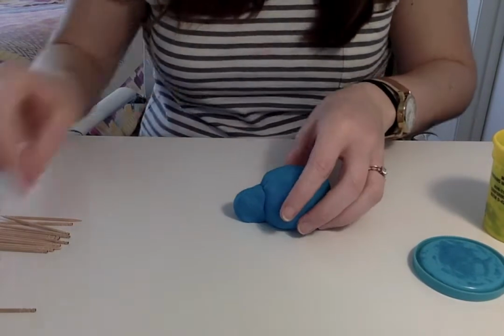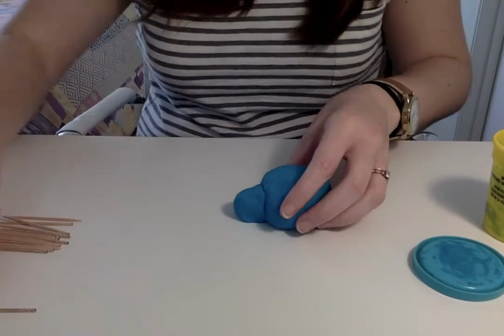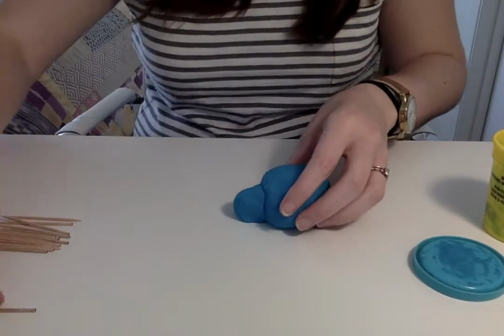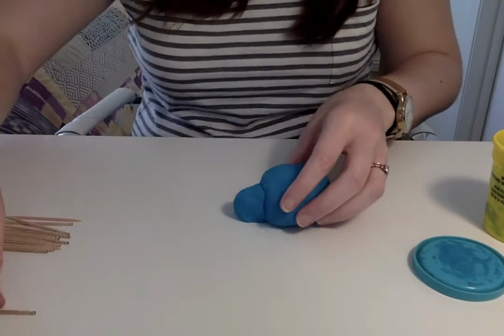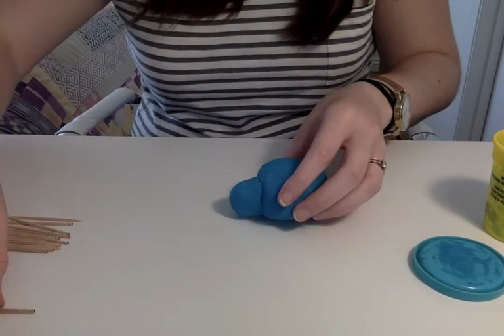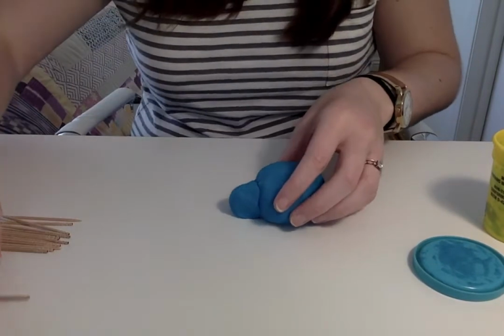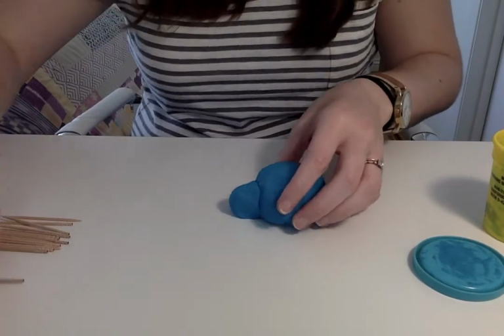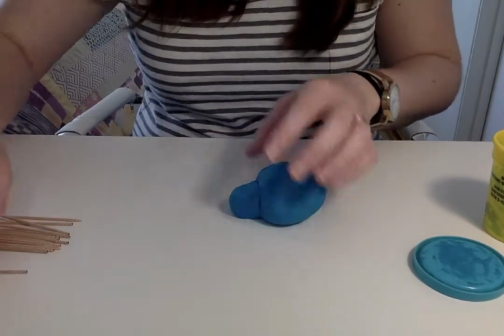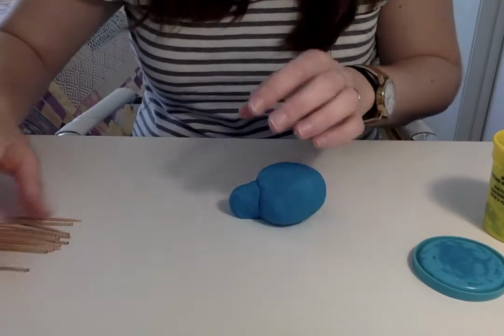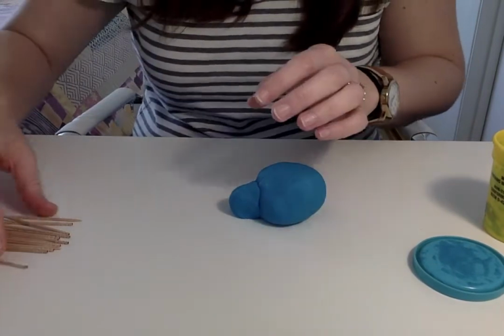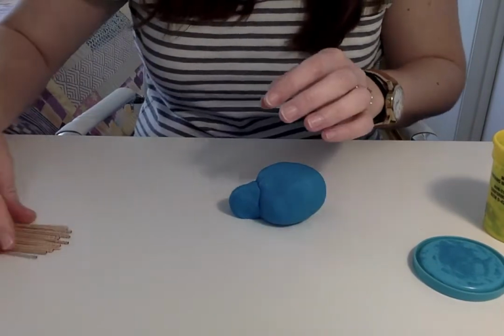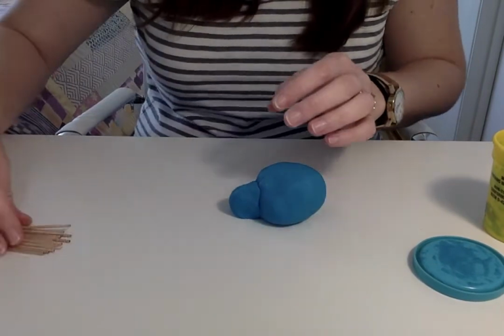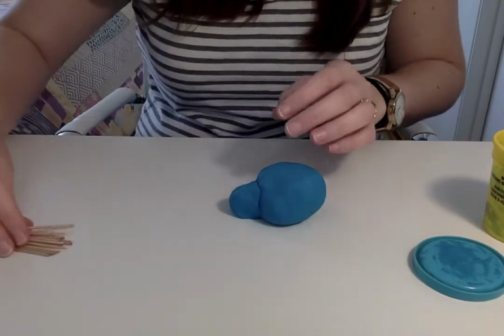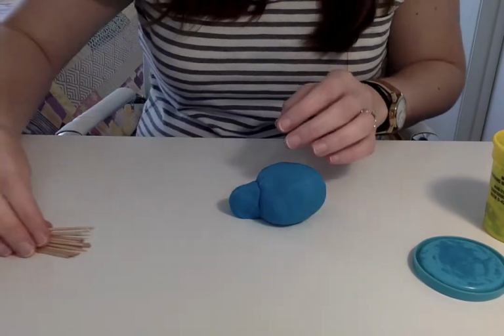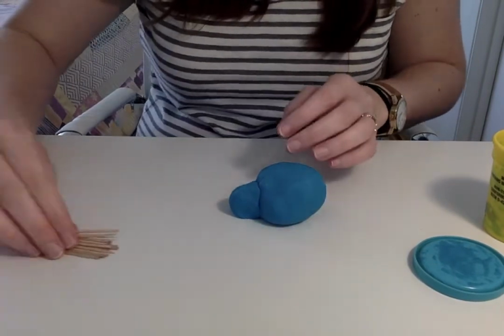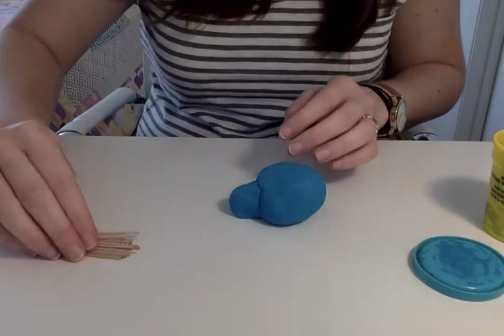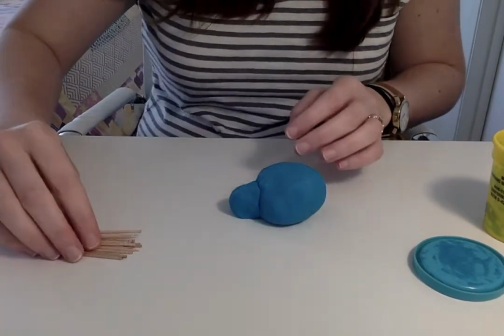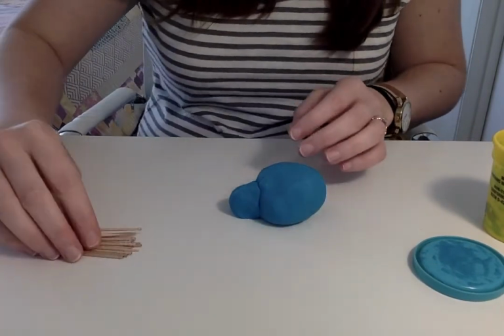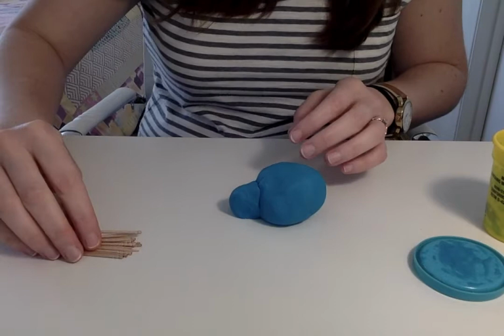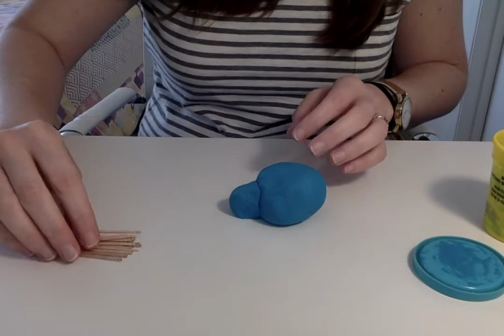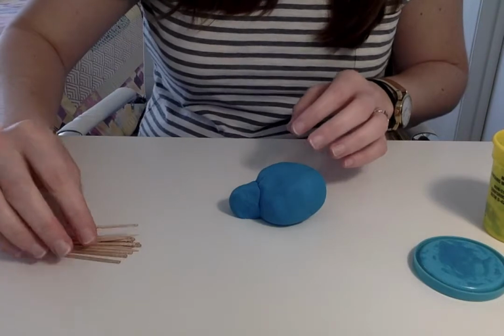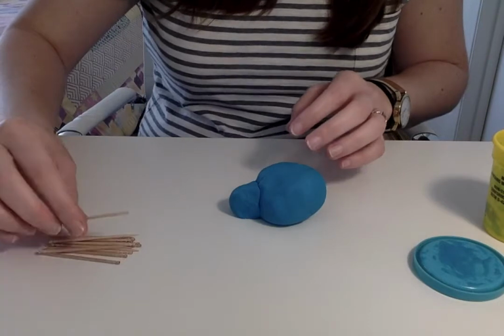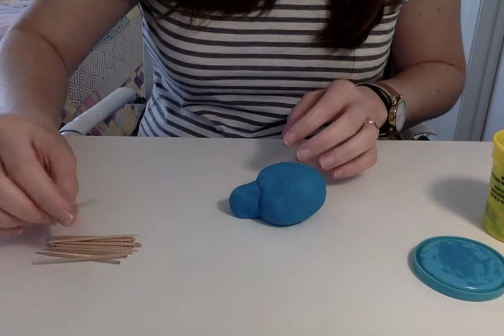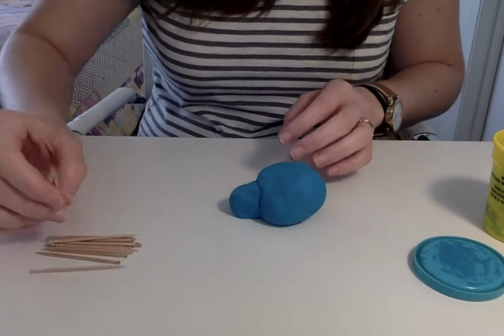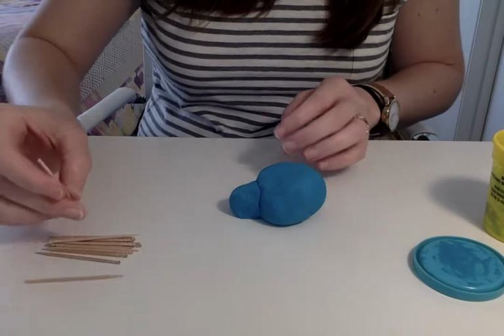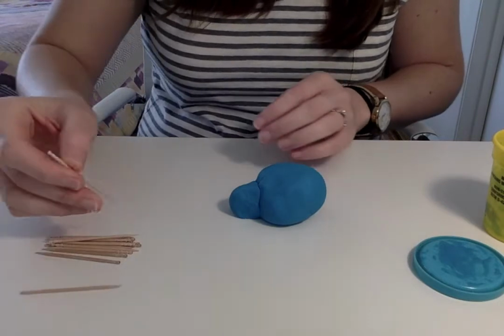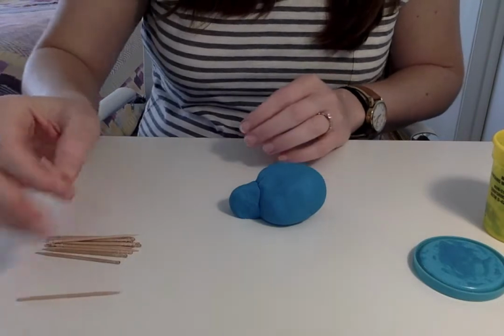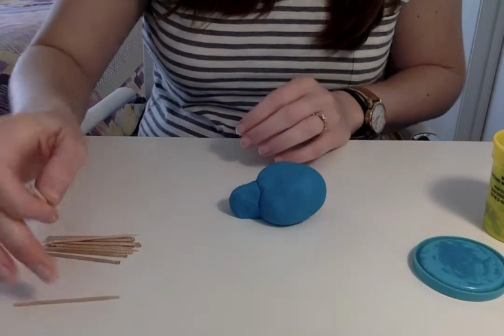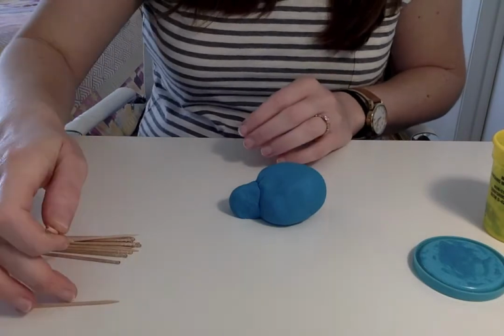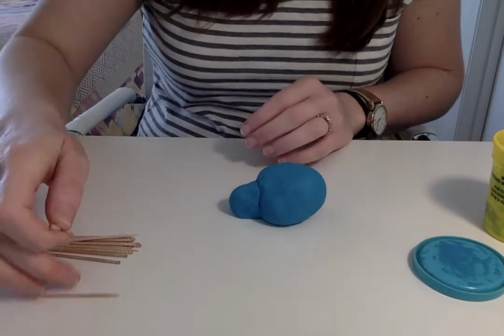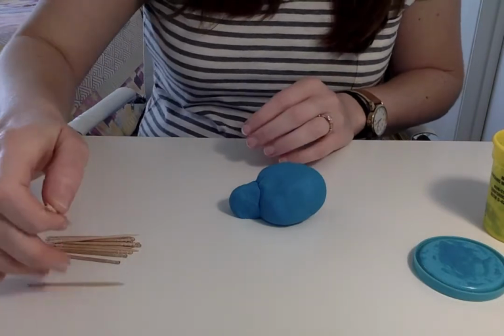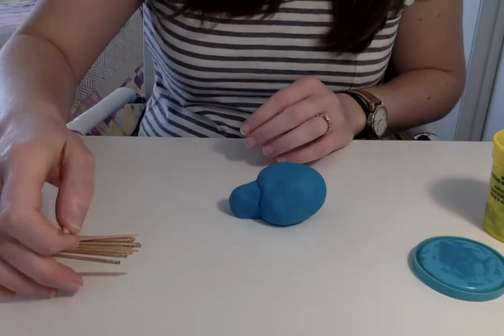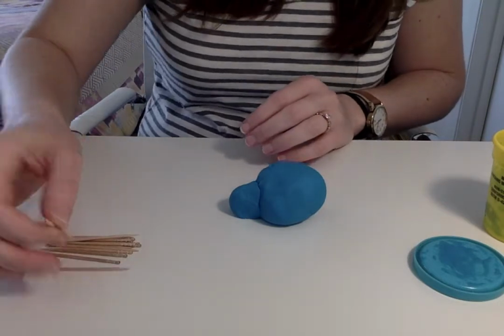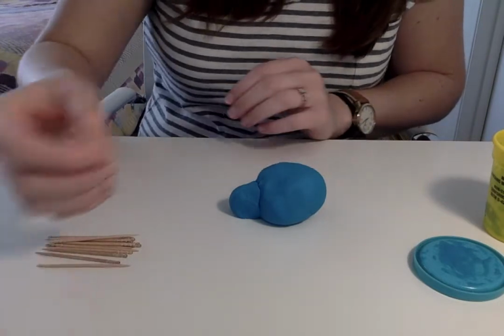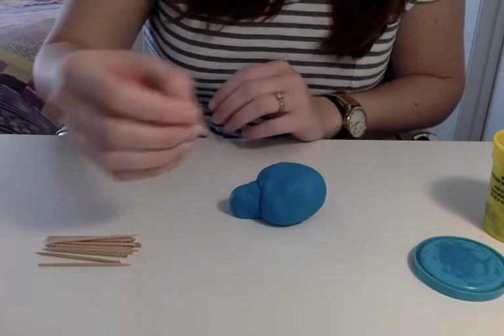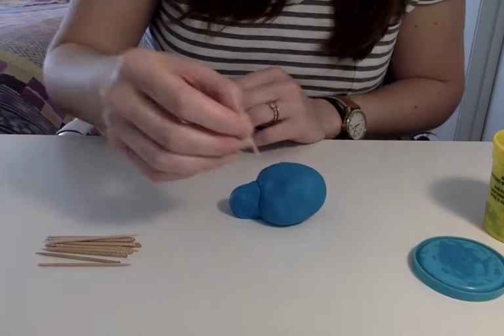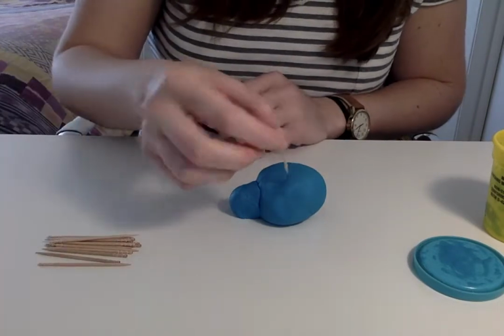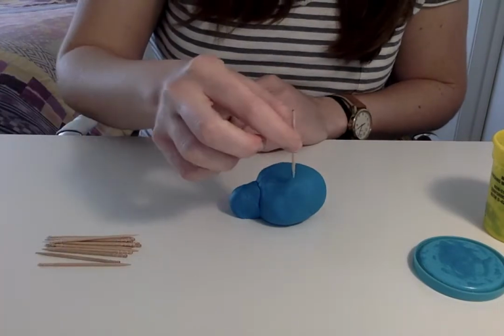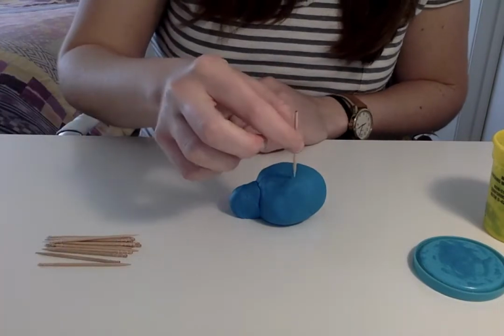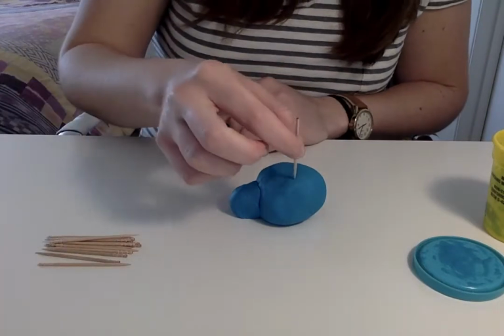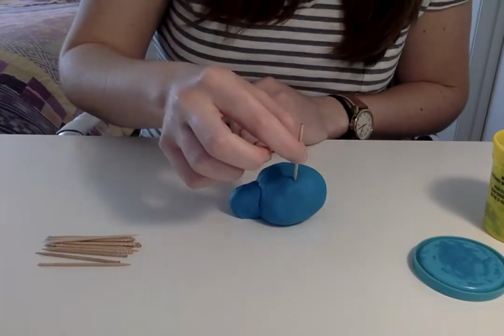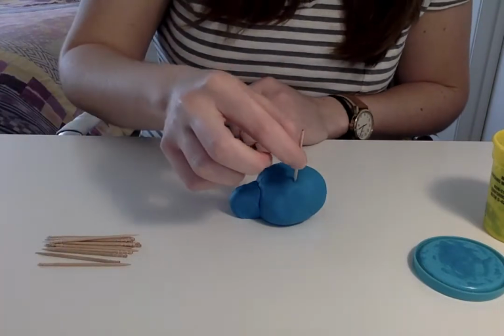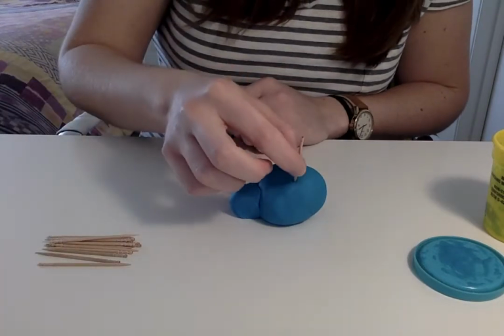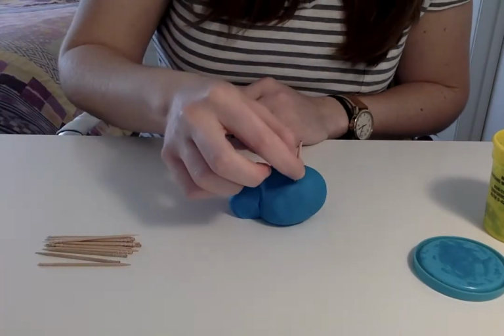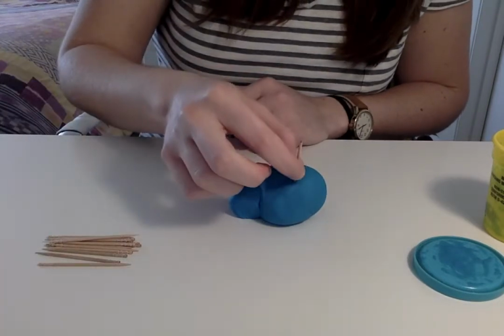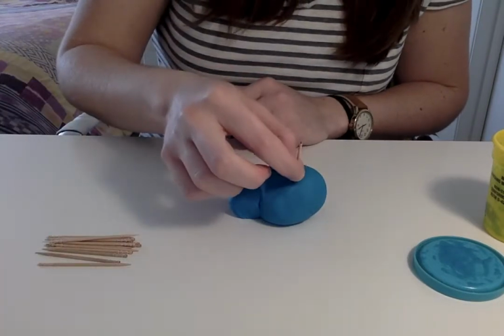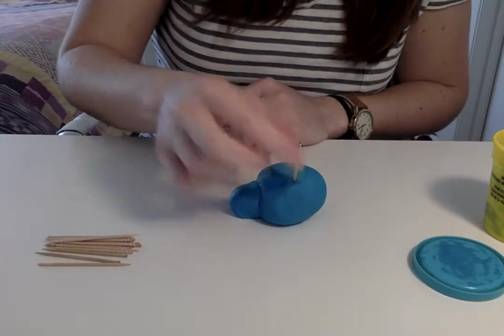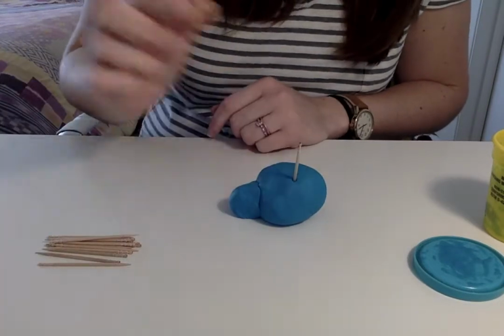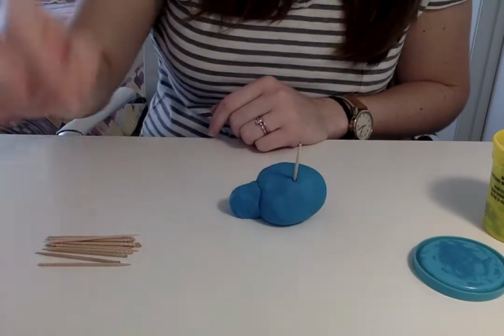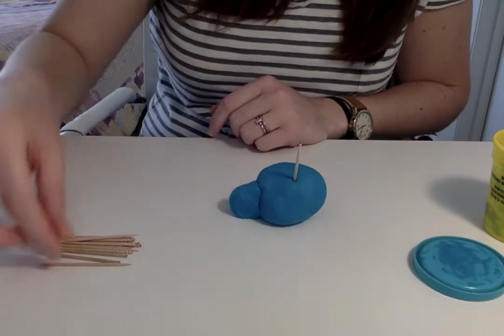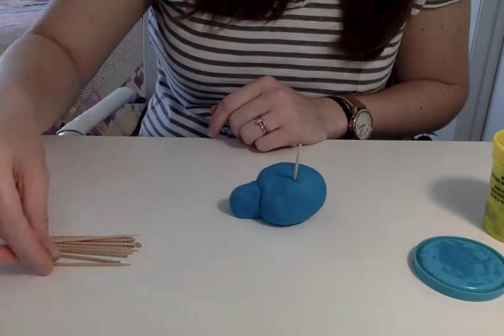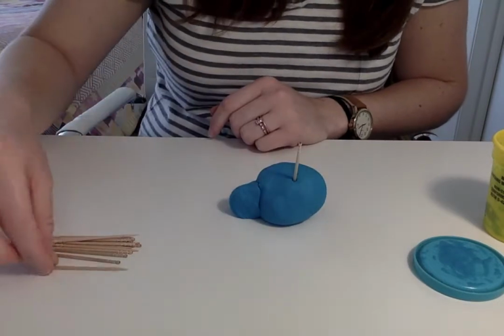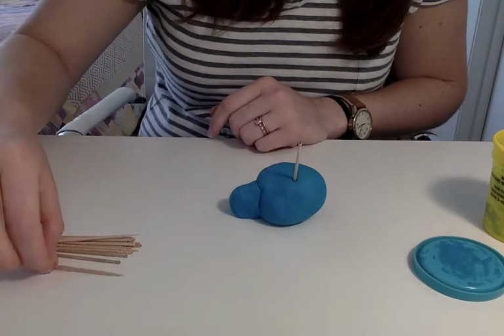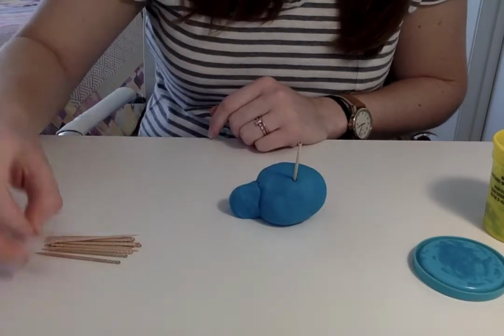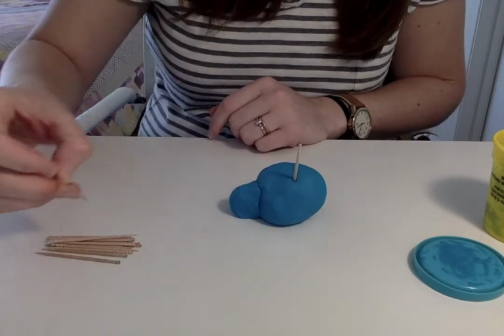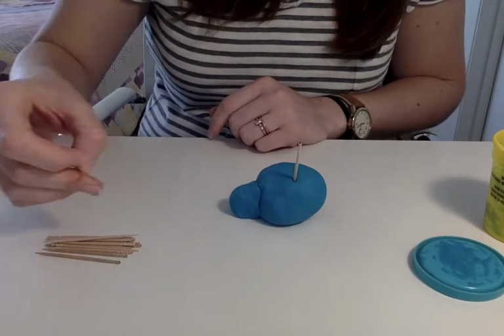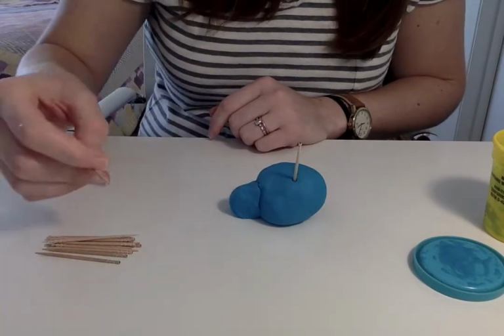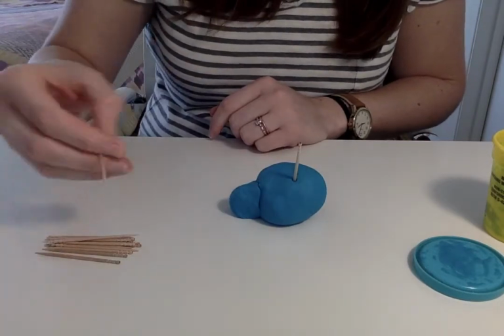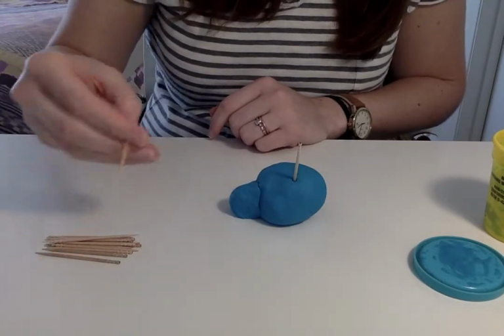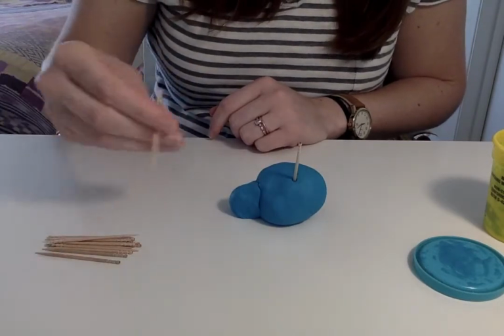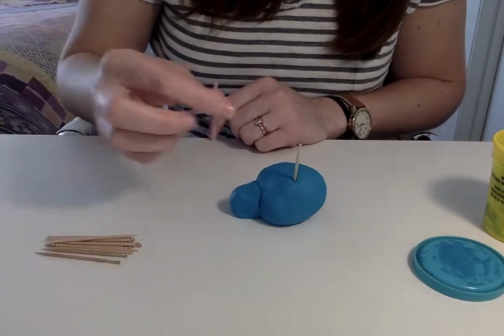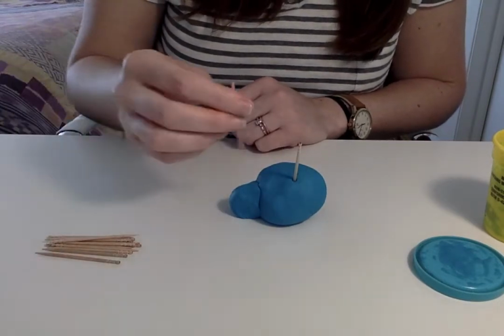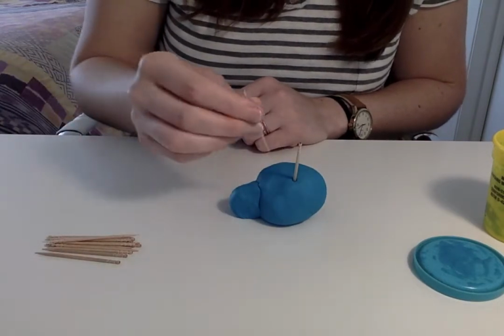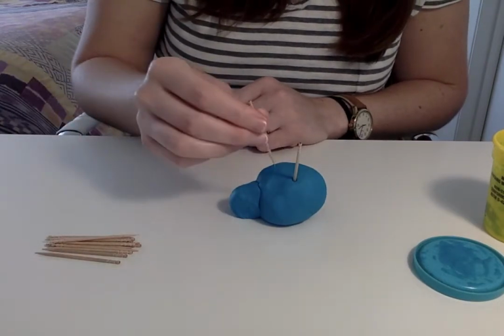We're going to take our toothpicks and stick them into the porcupine's back to give him his quills.